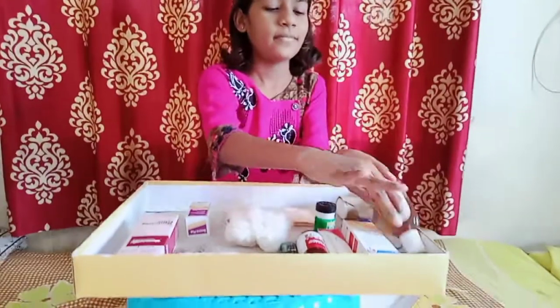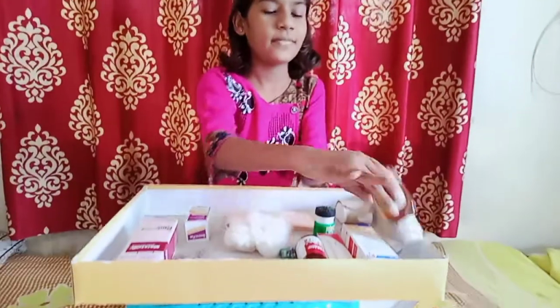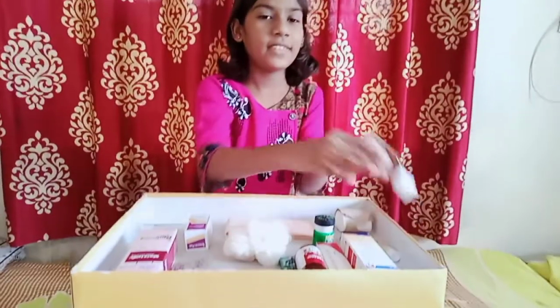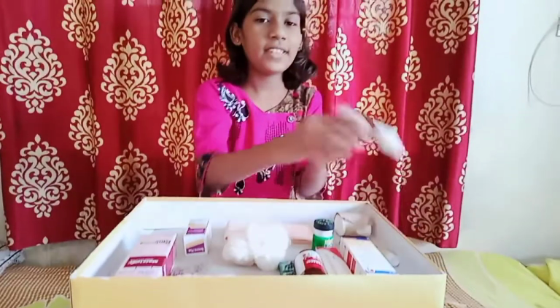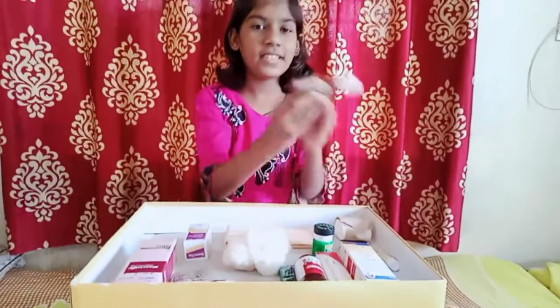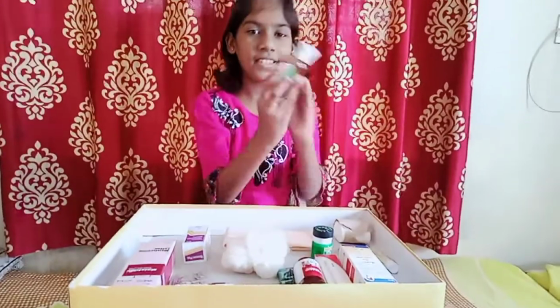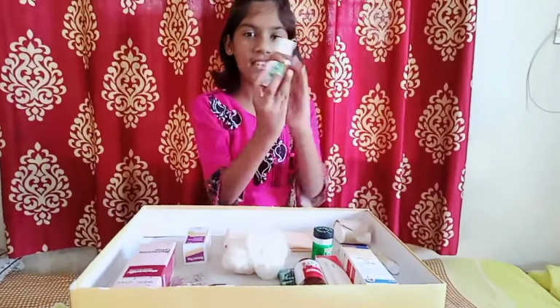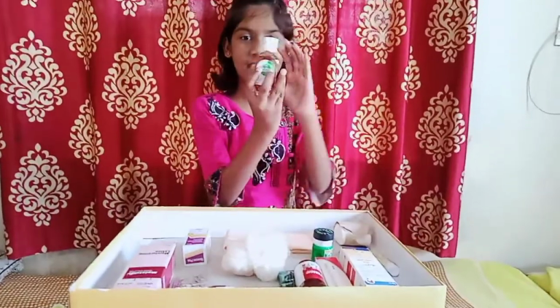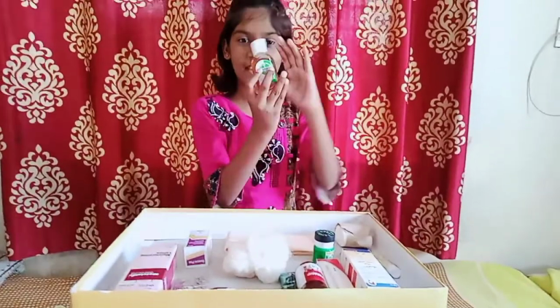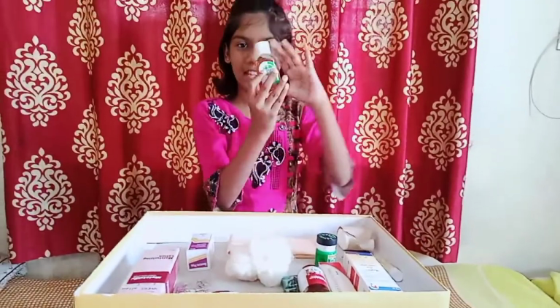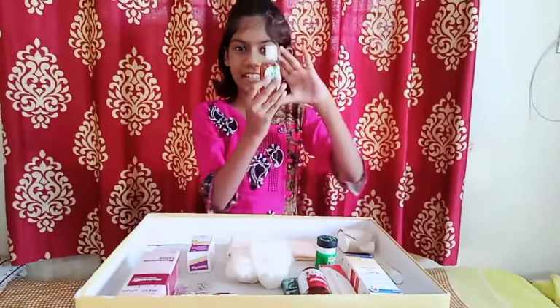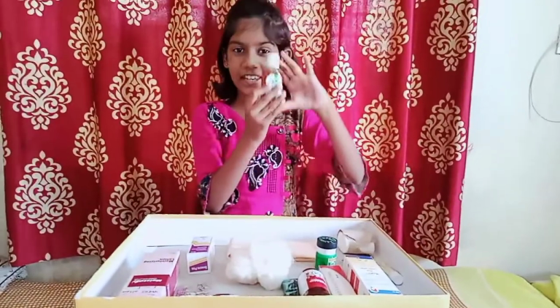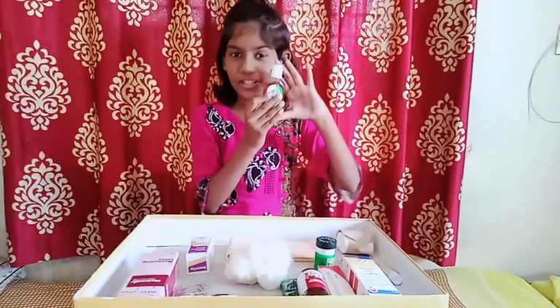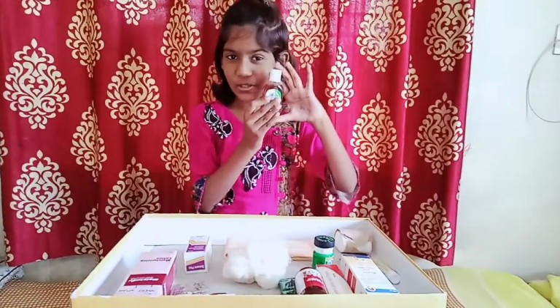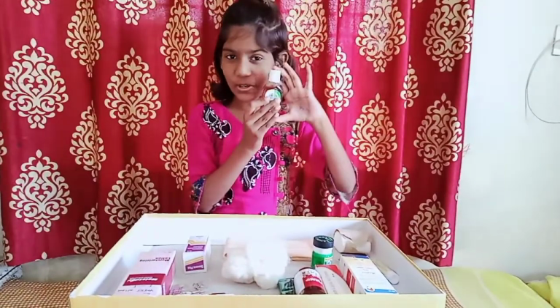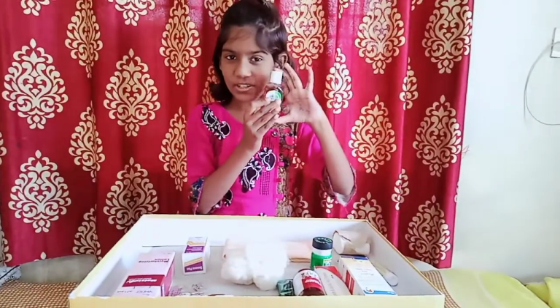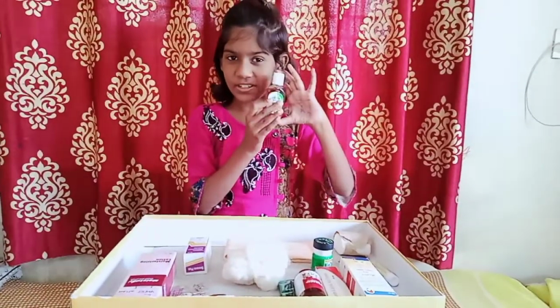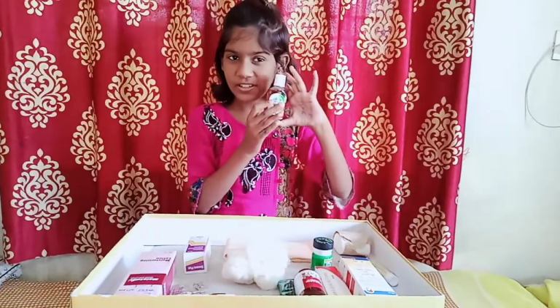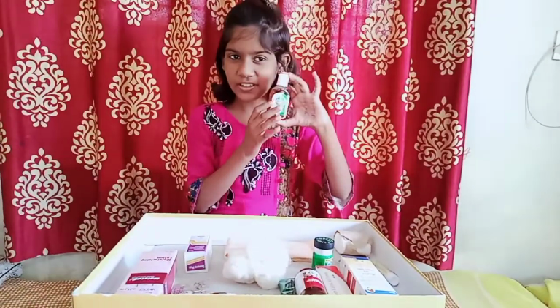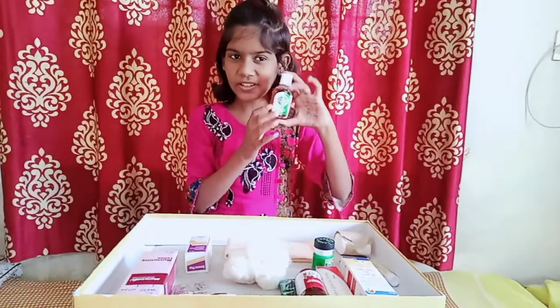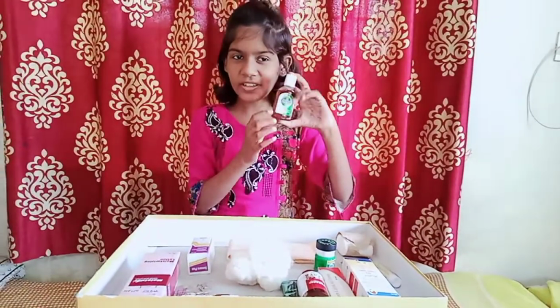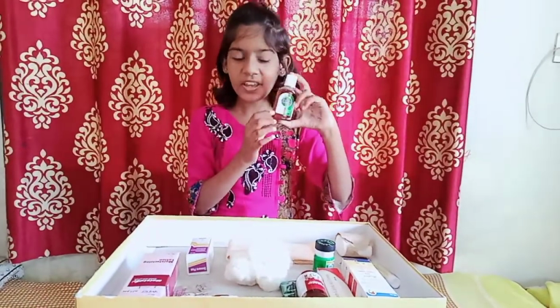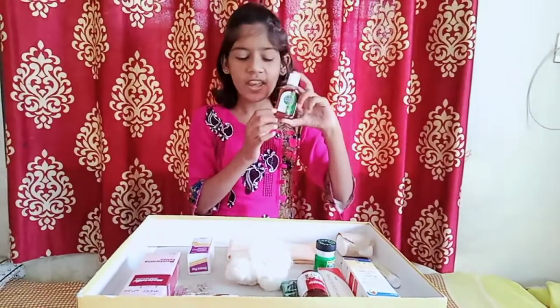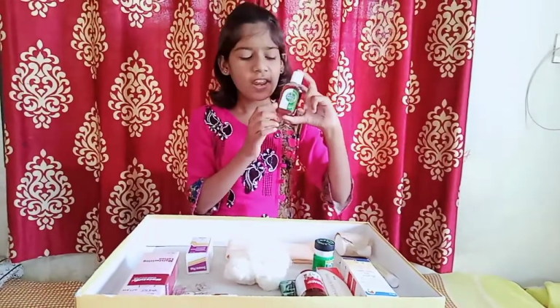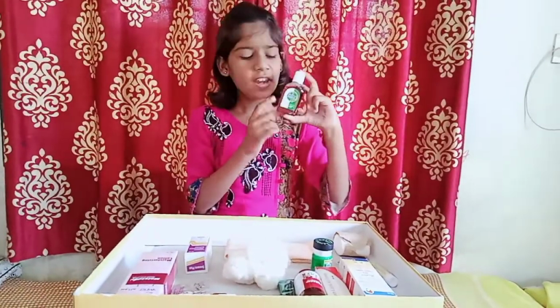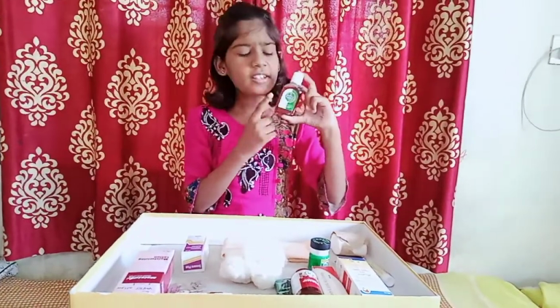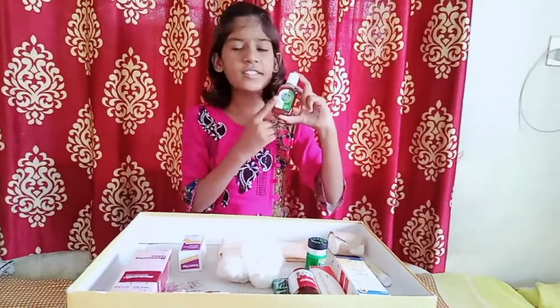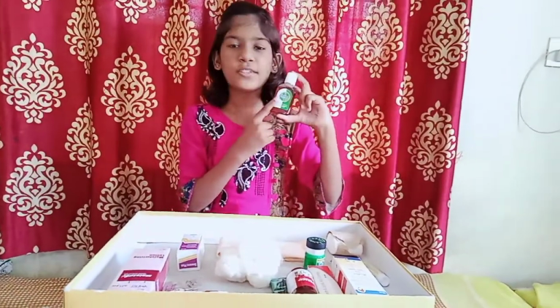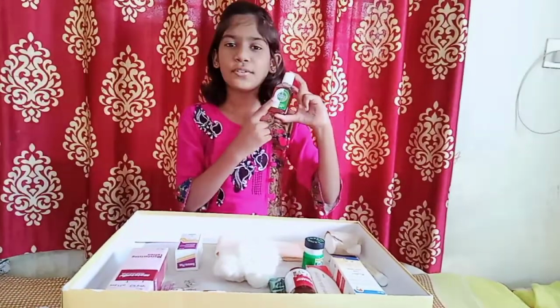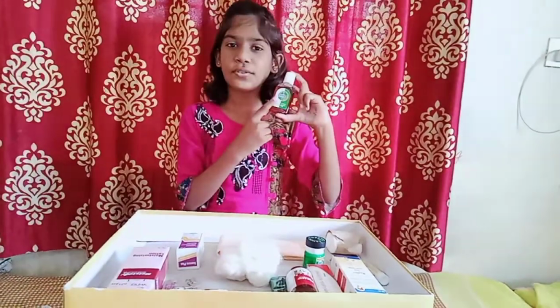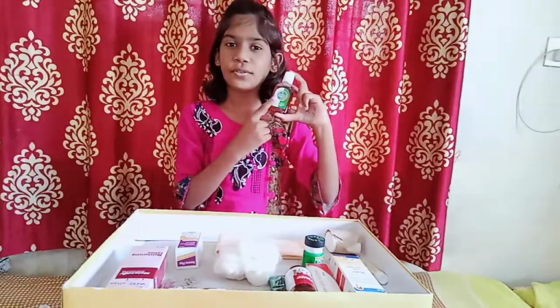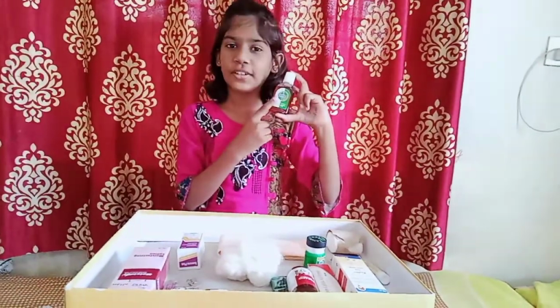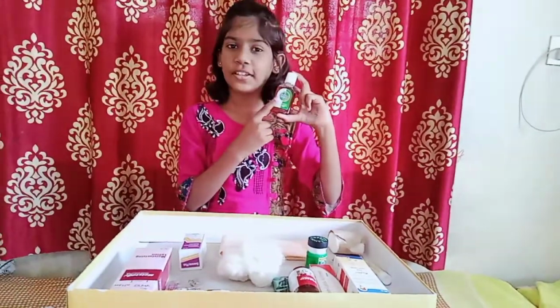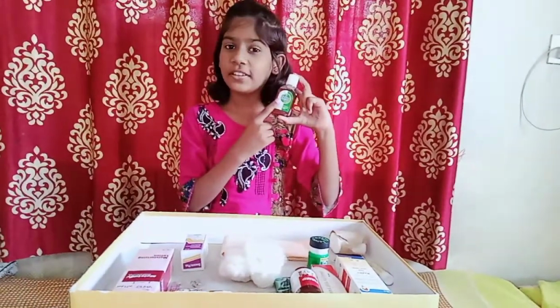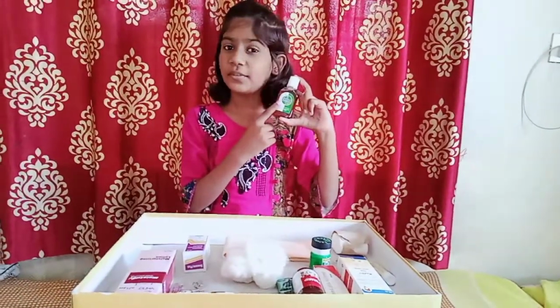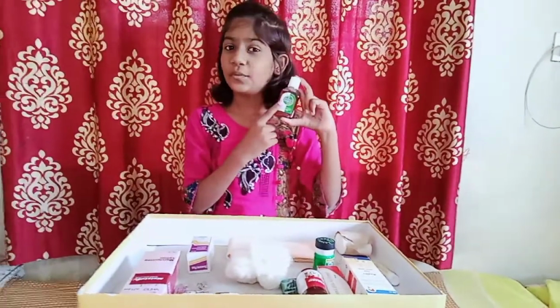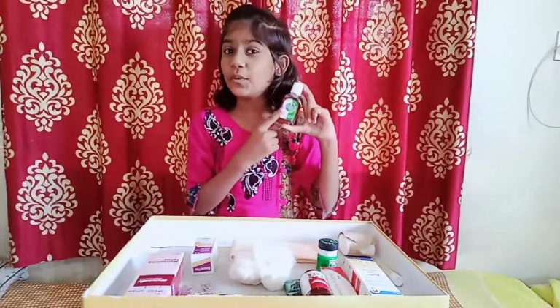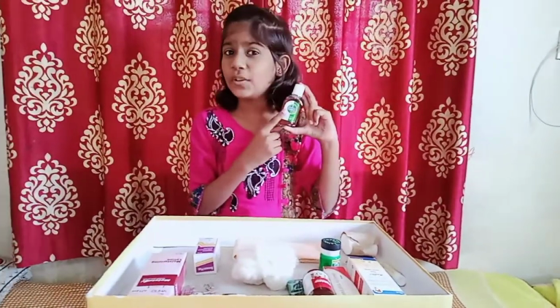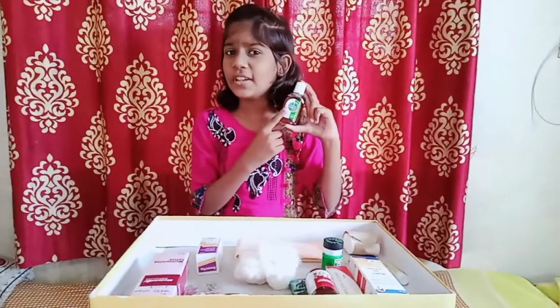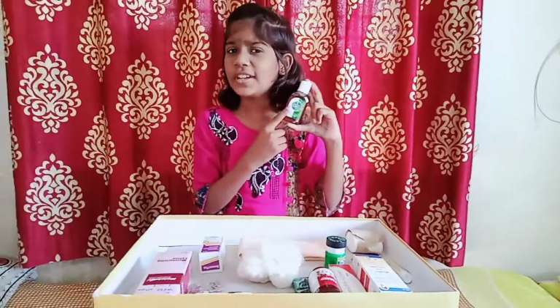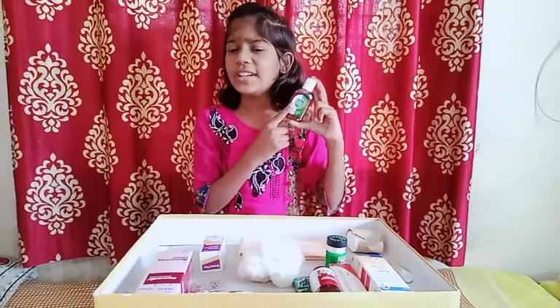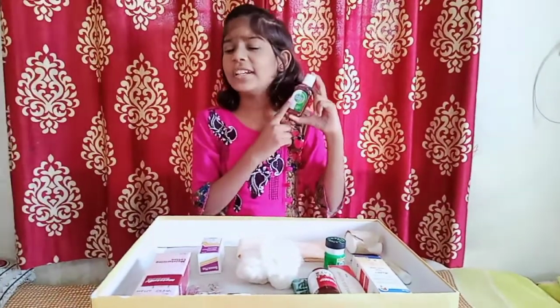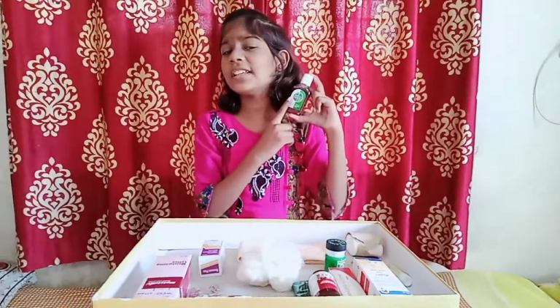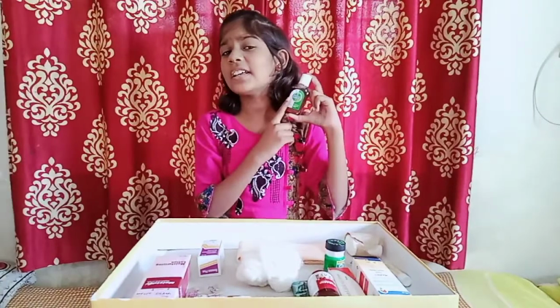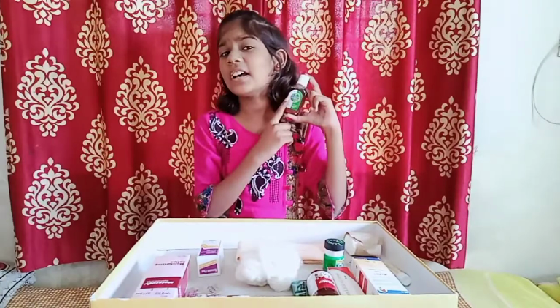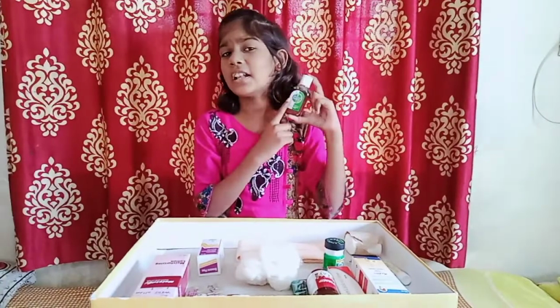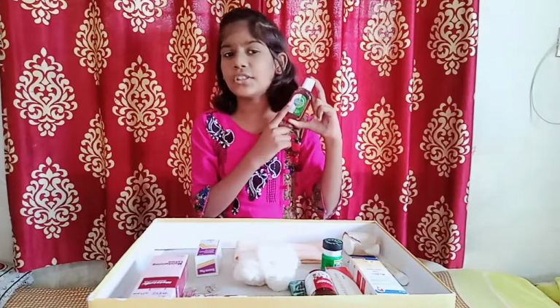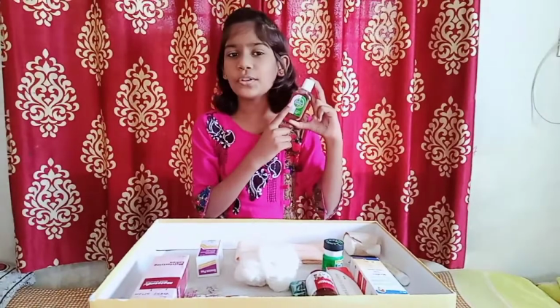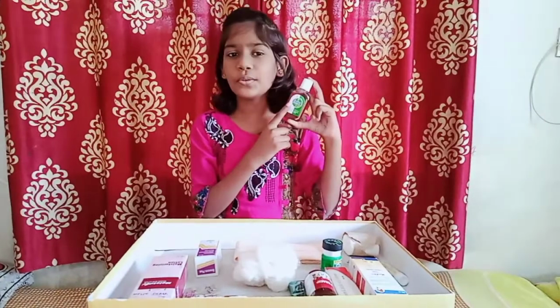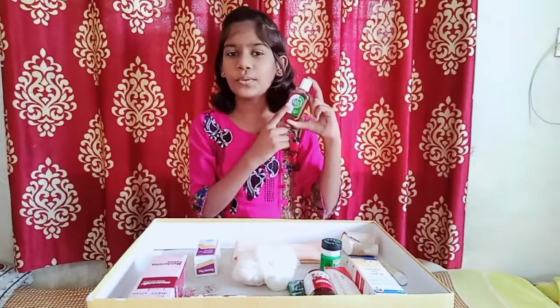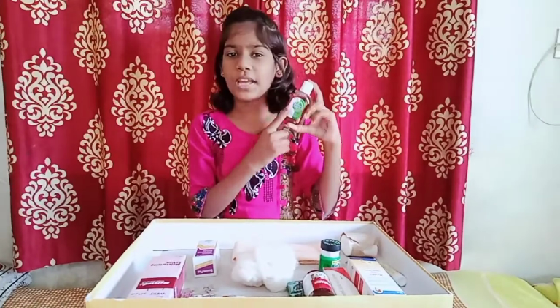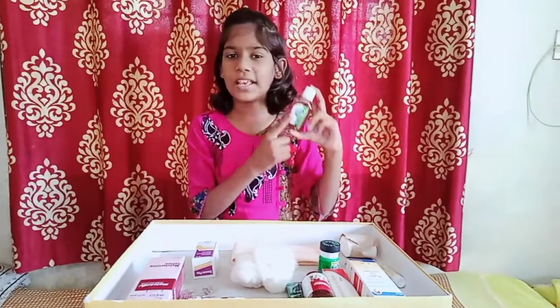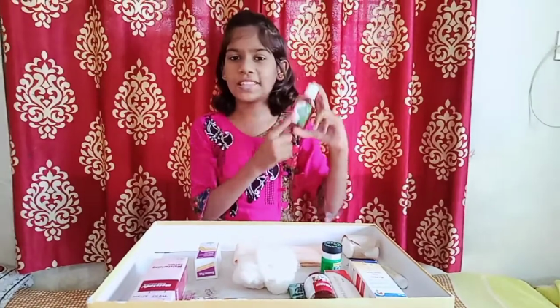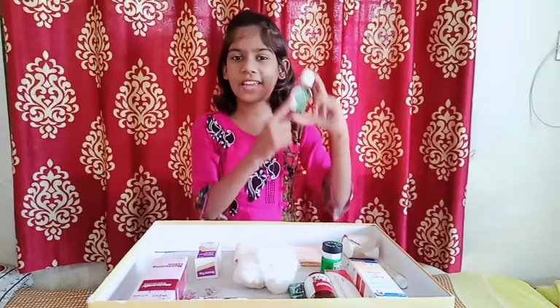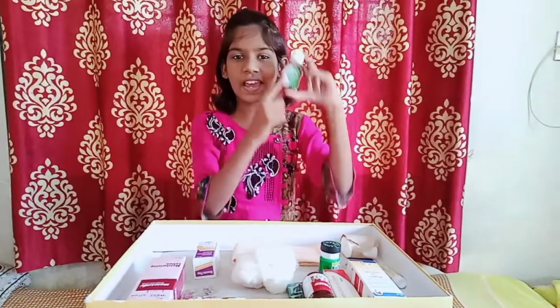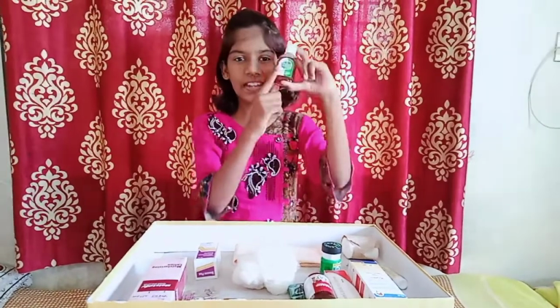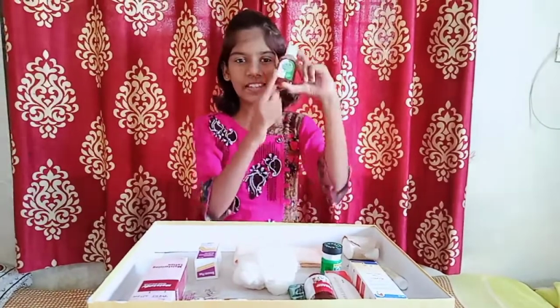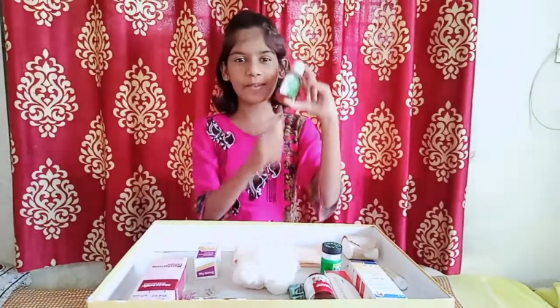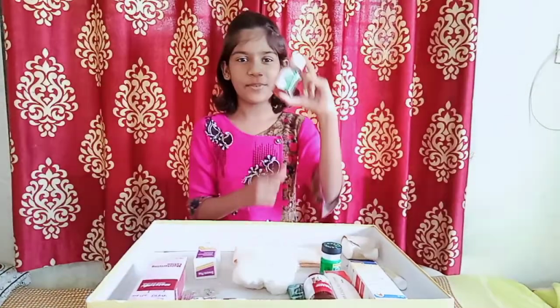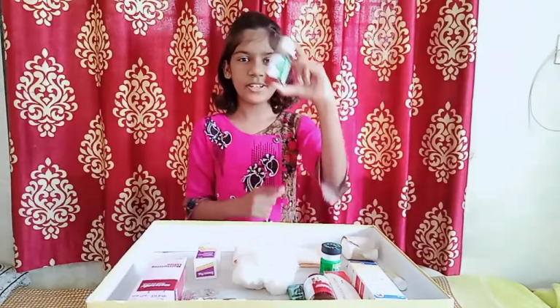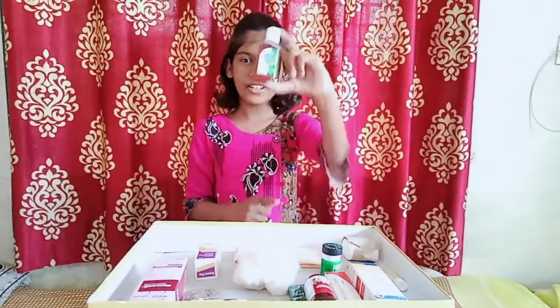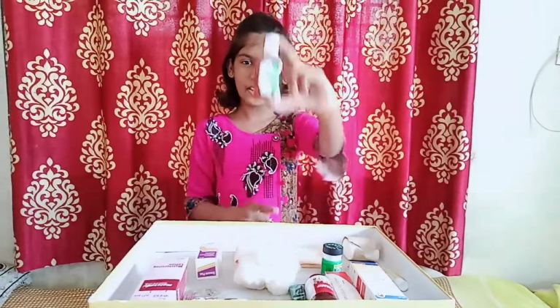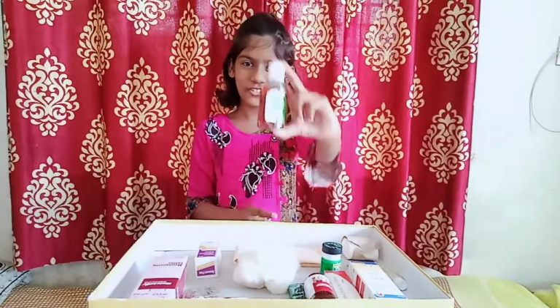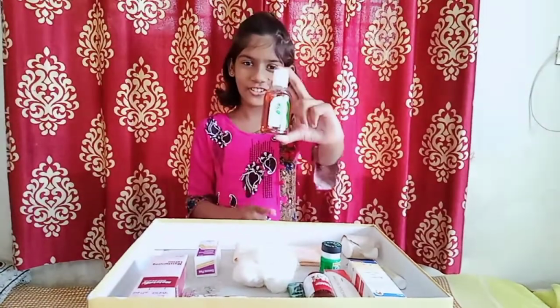This is Dettol. It is used to clean the wound. It is also known as the antiseptic liquid.